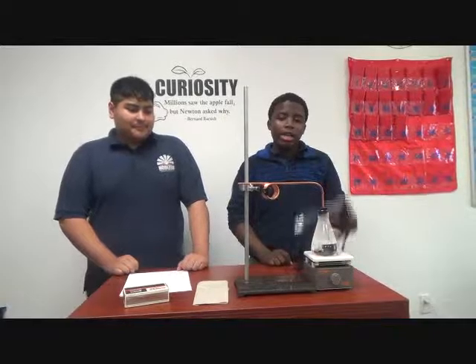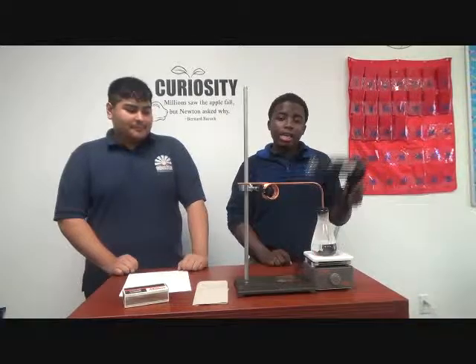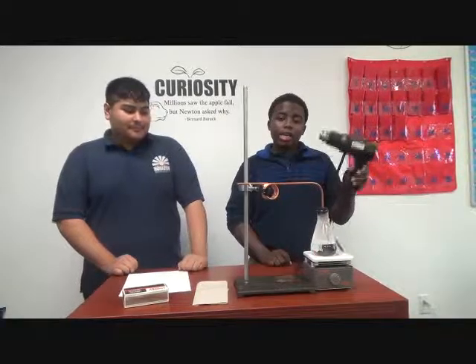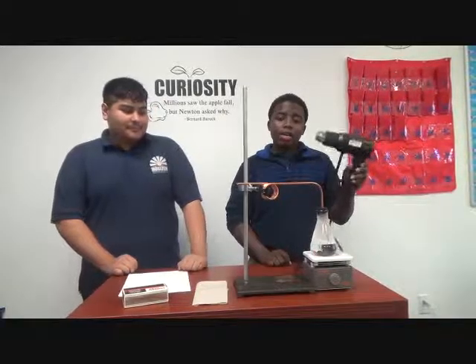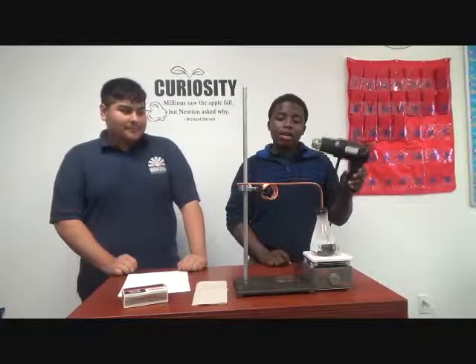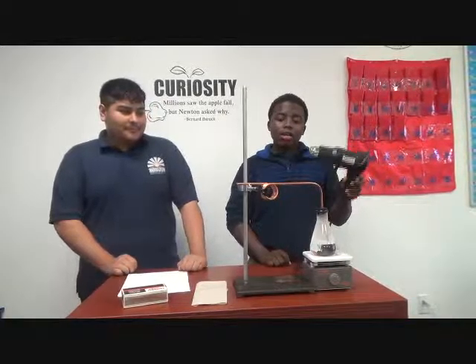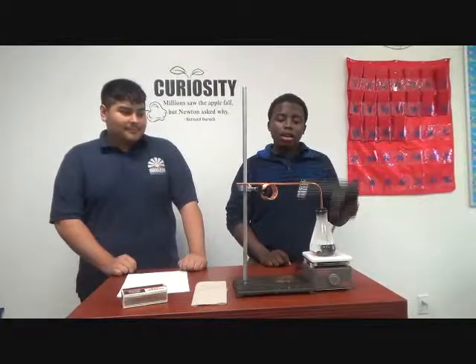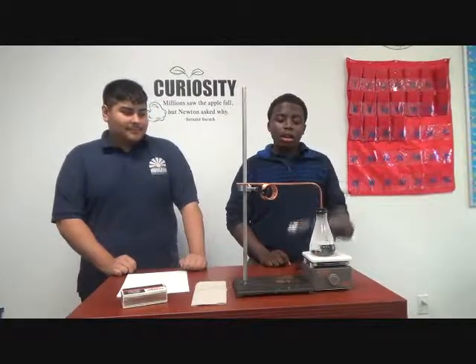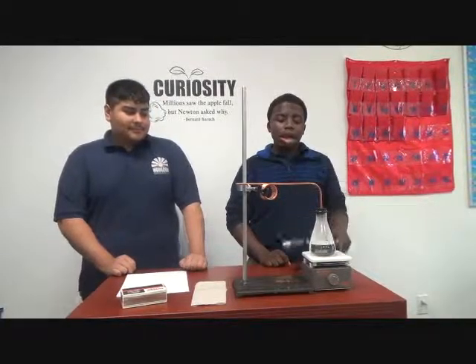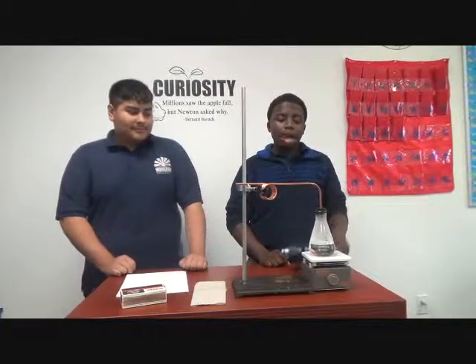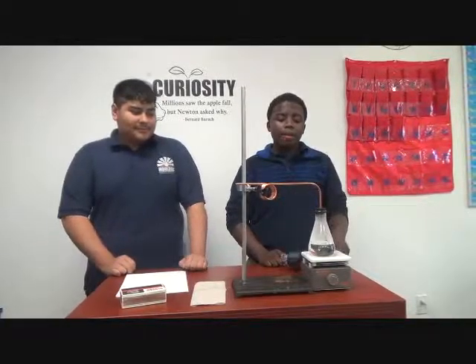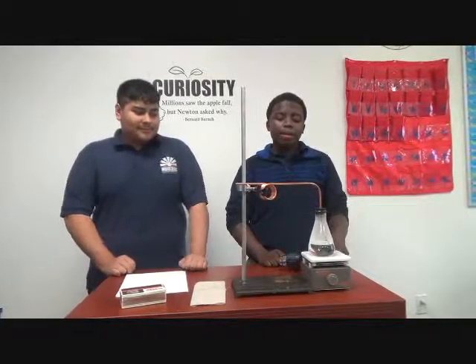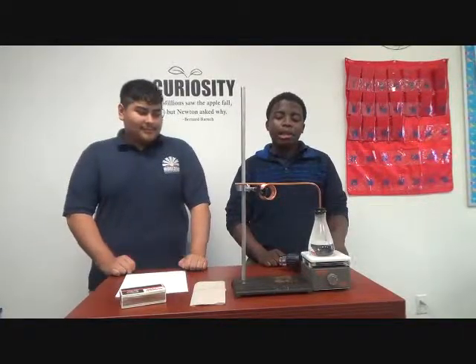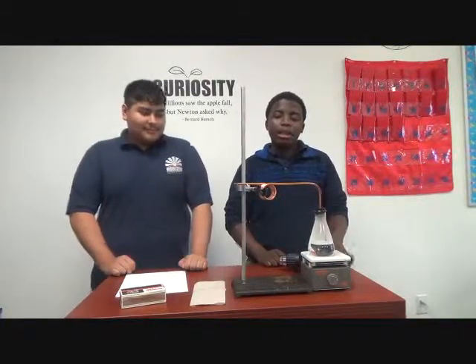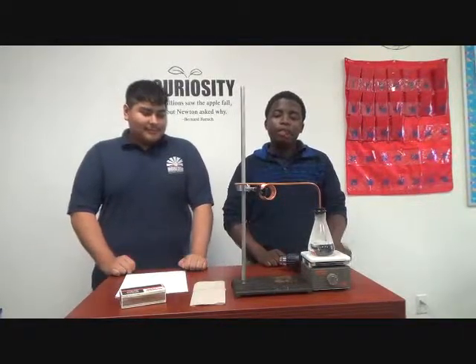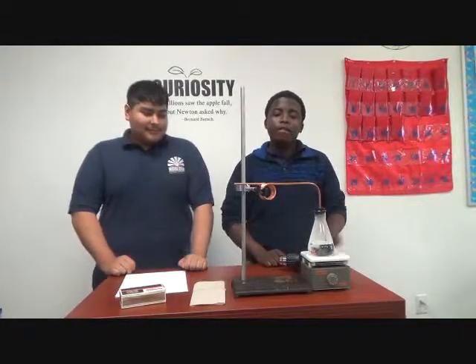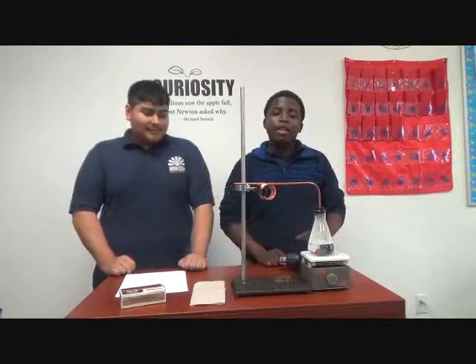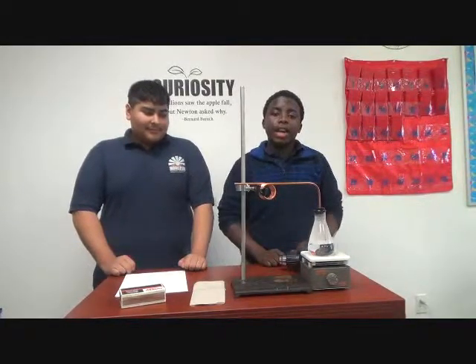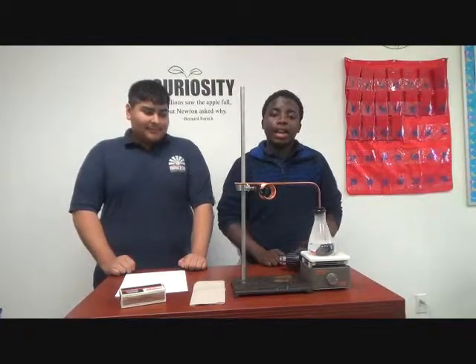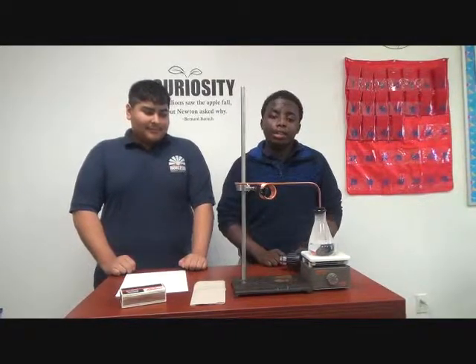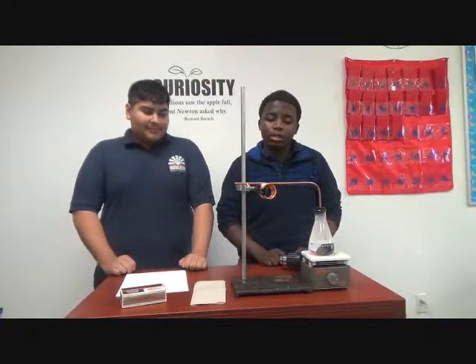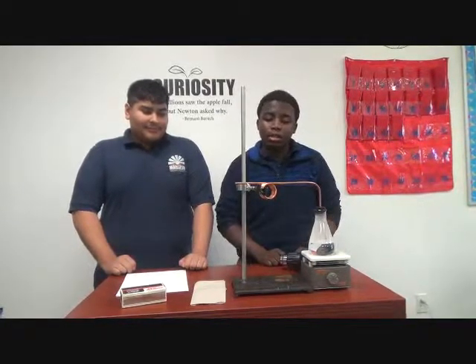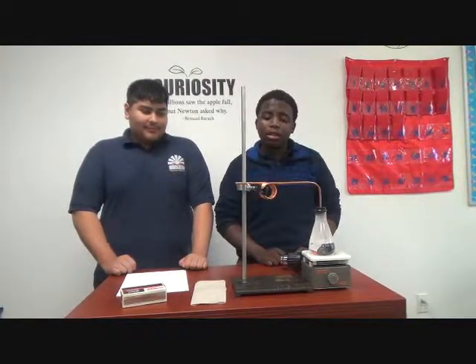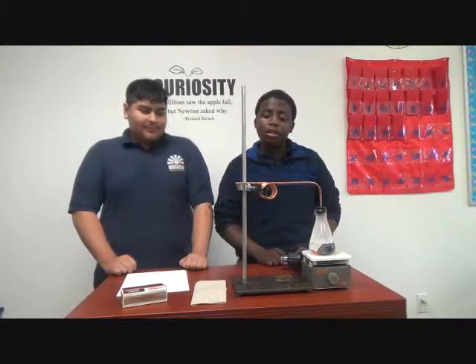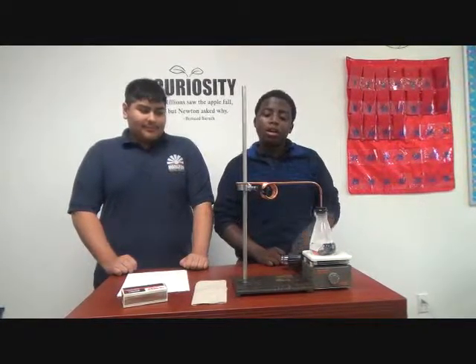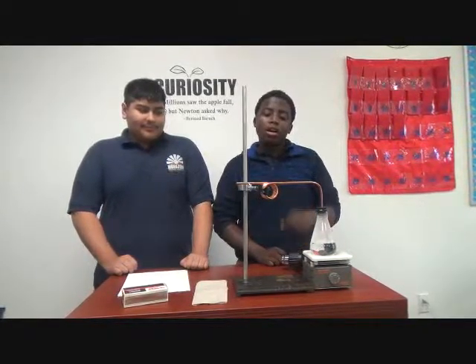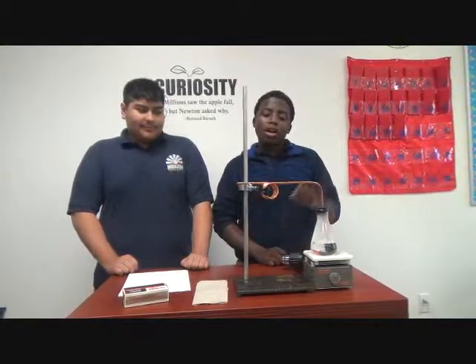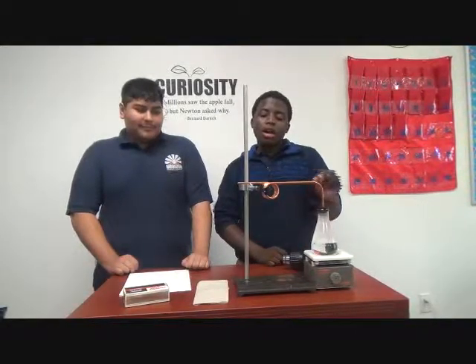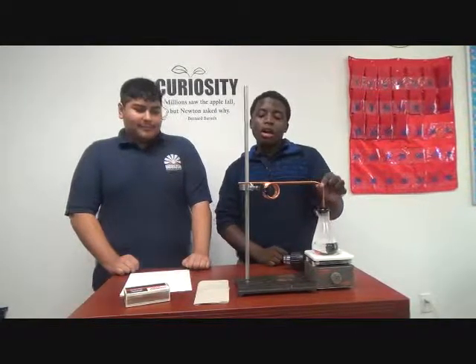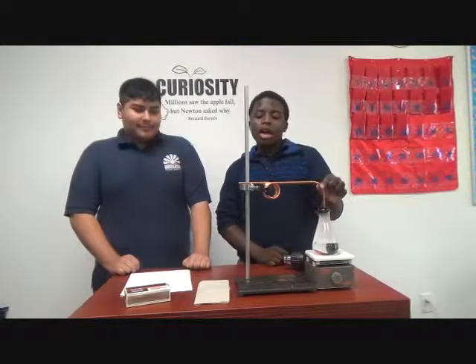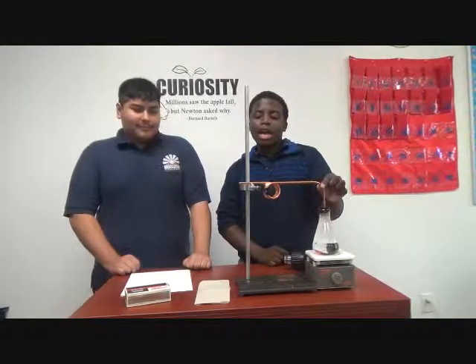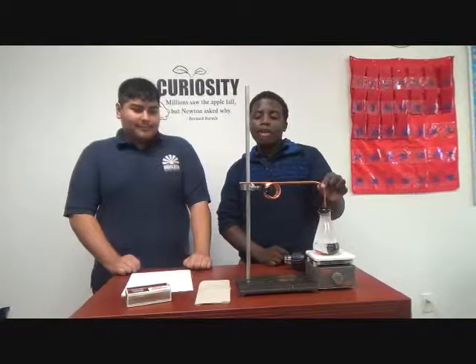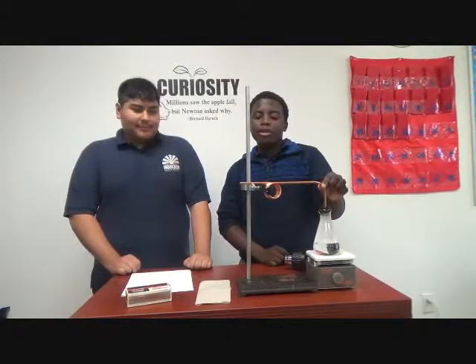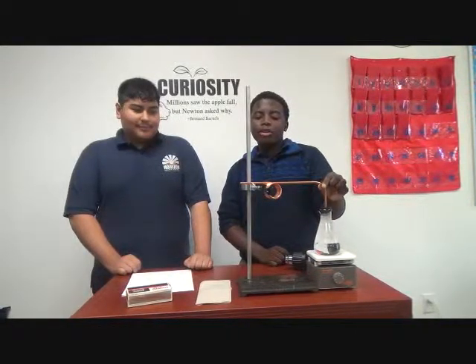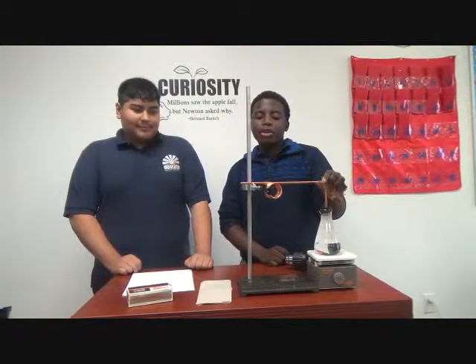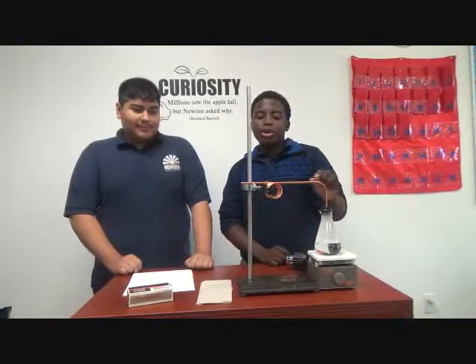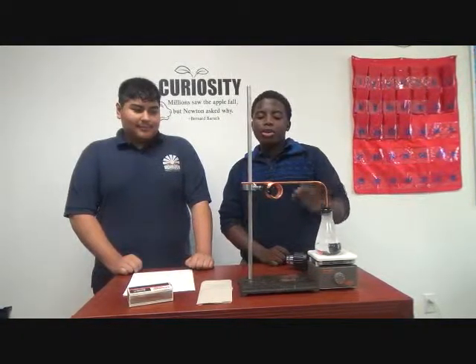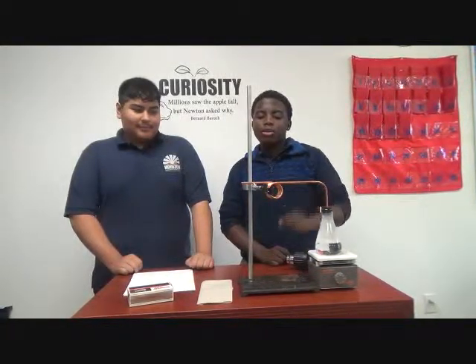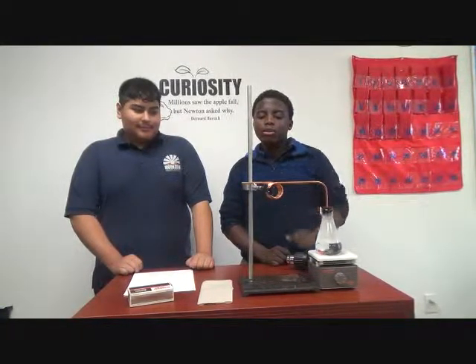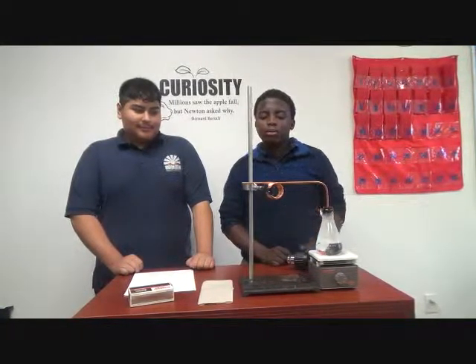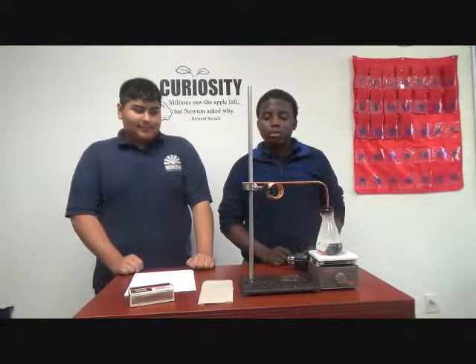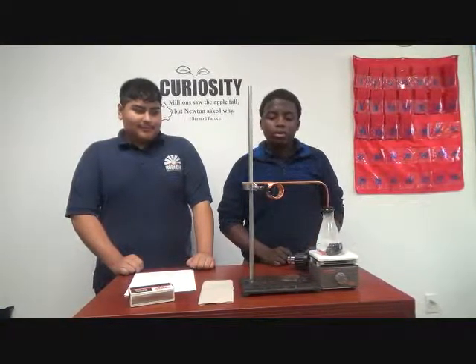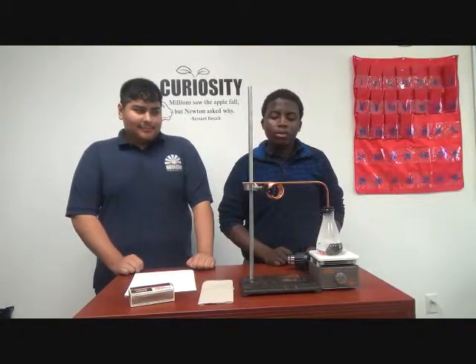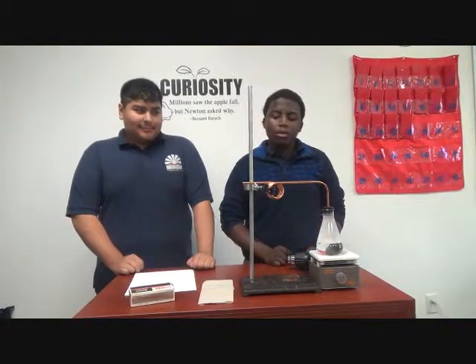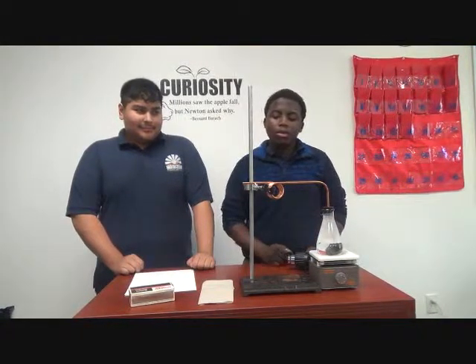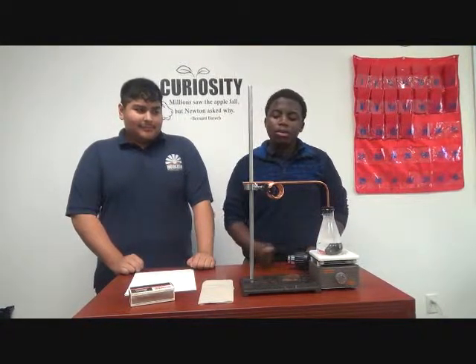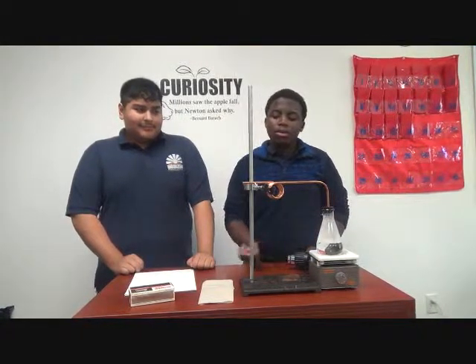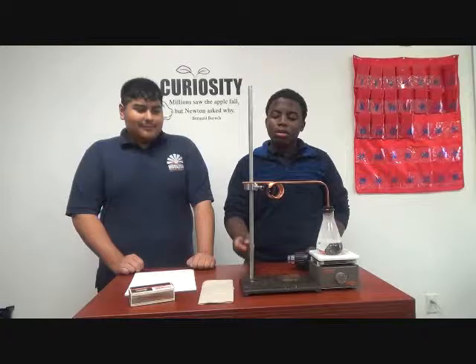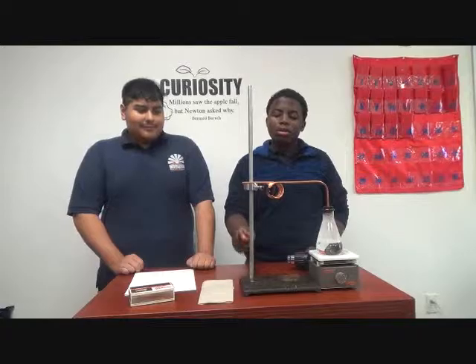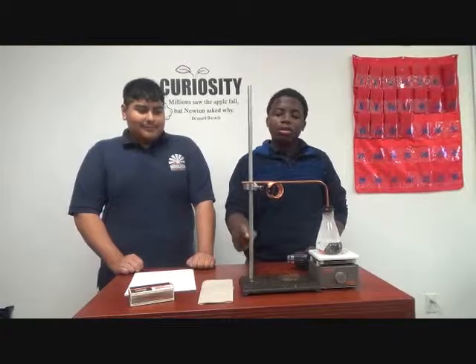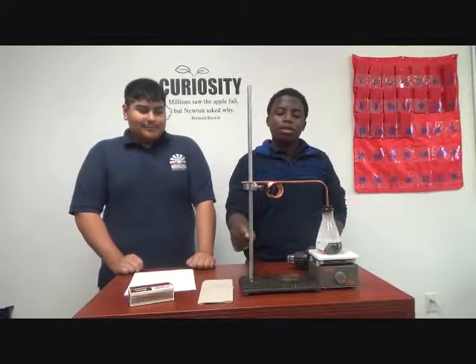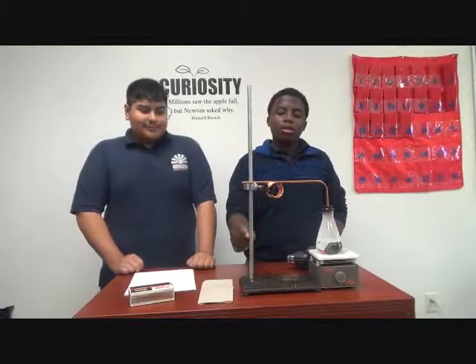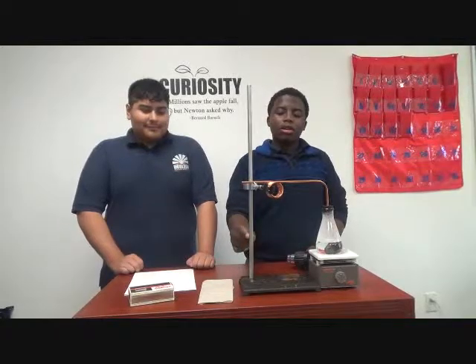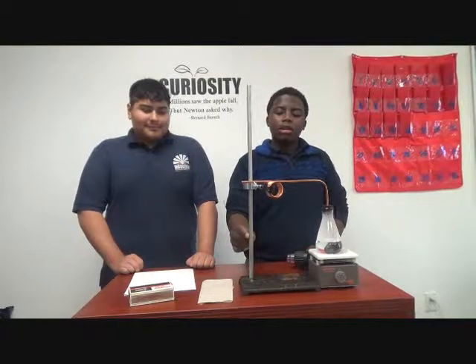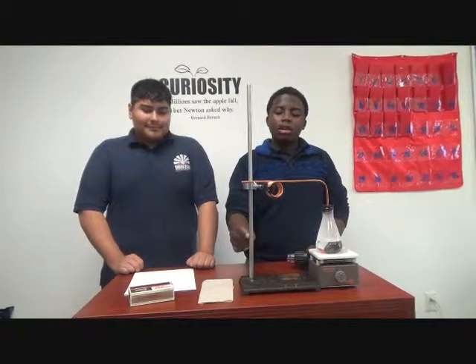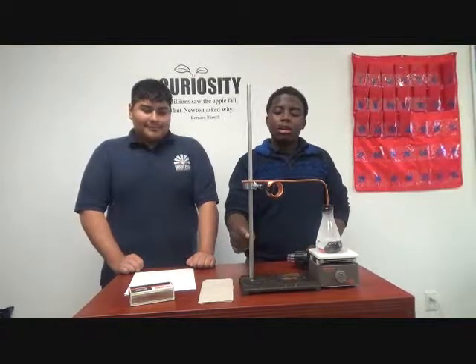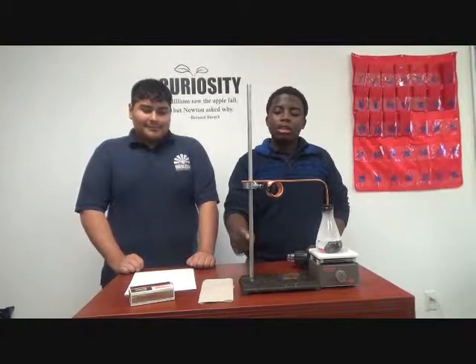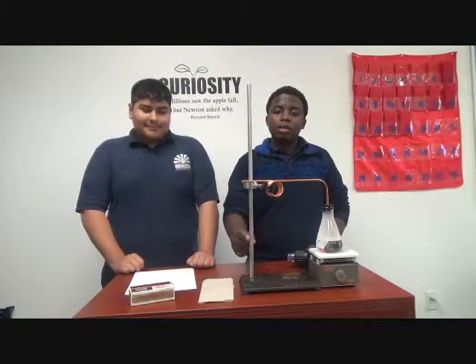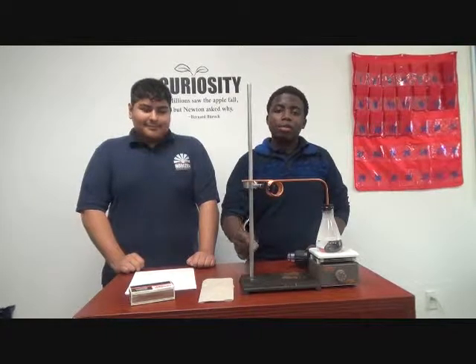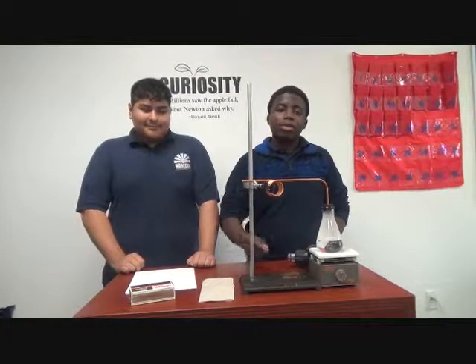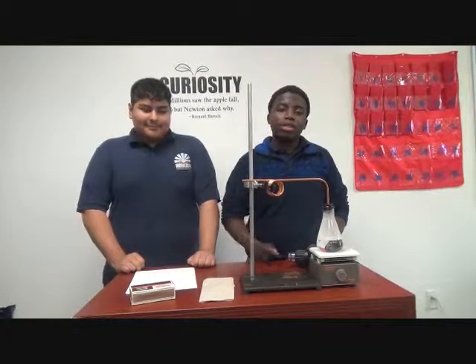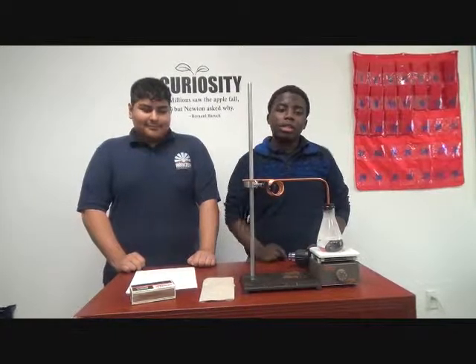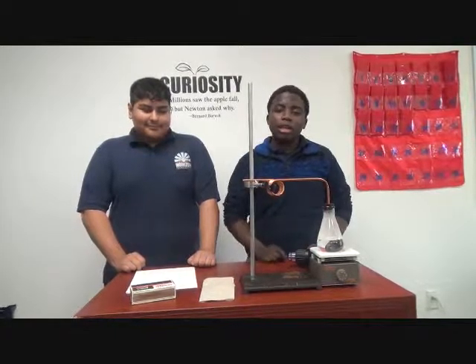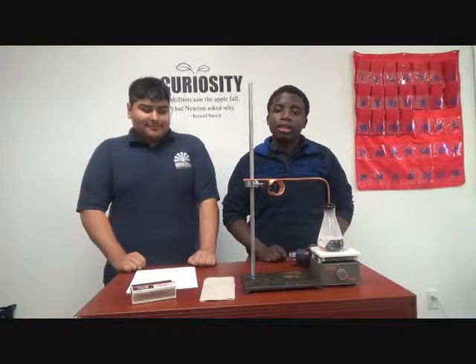...a heat gun, a hot plate, a flask, an iron coil, and a support stand.